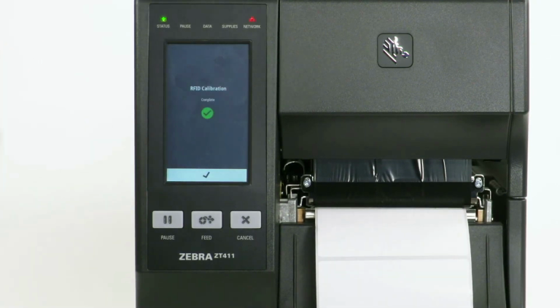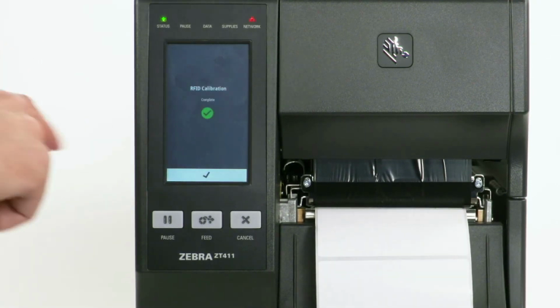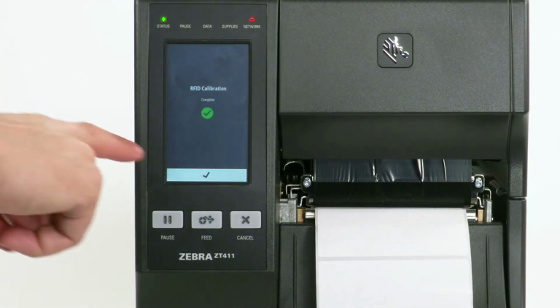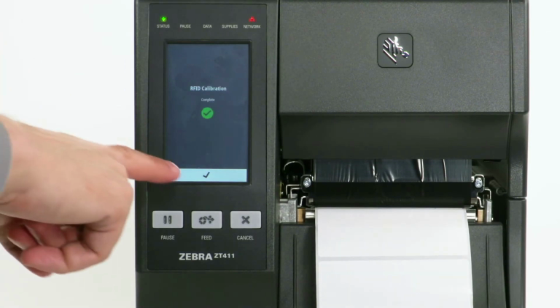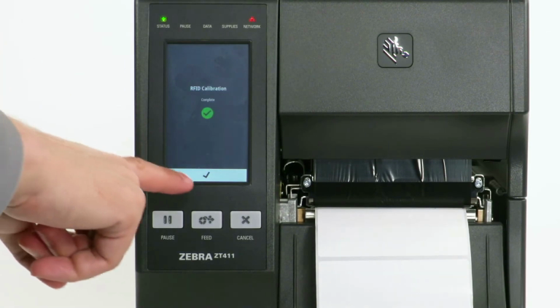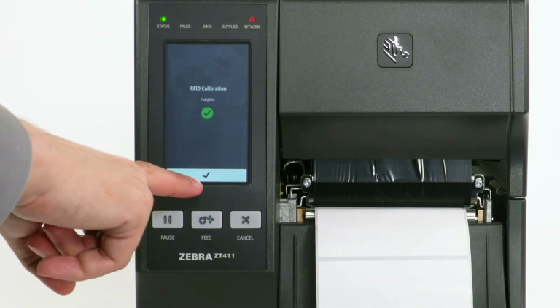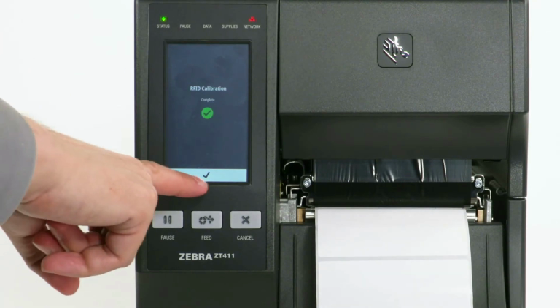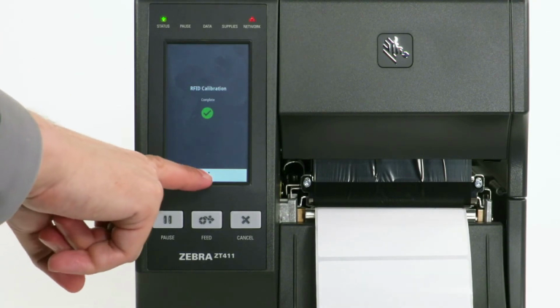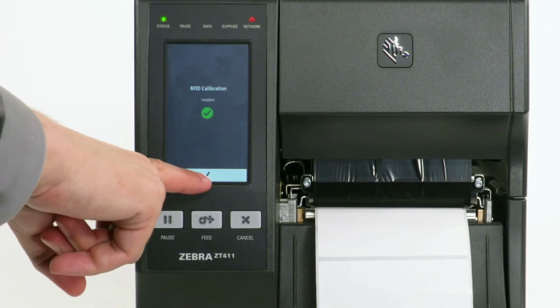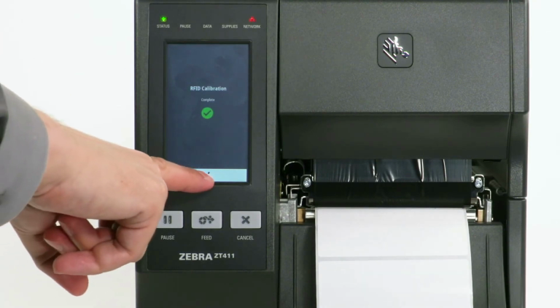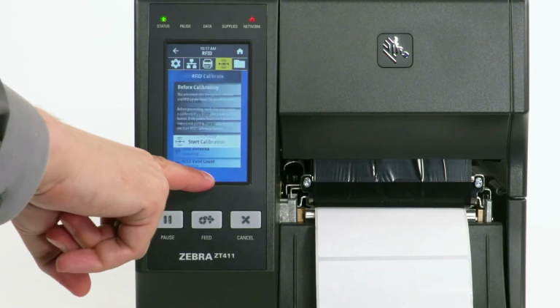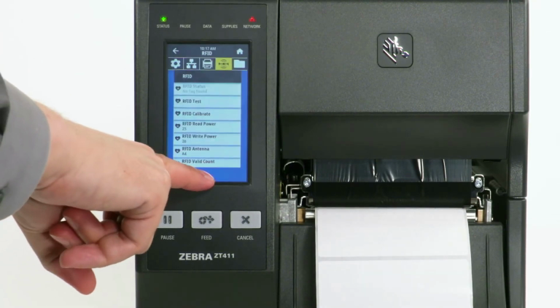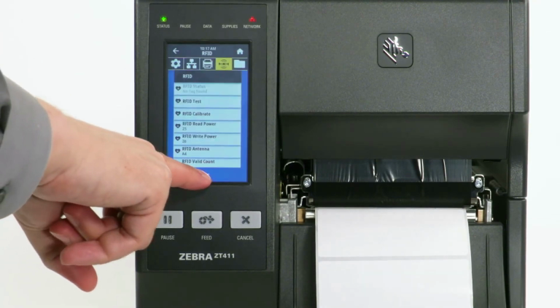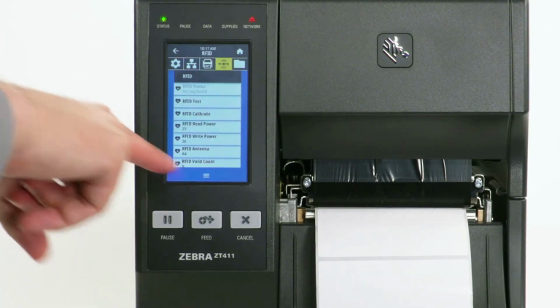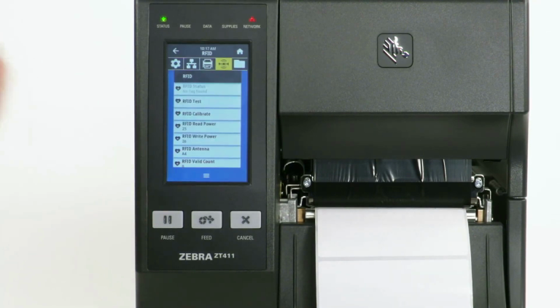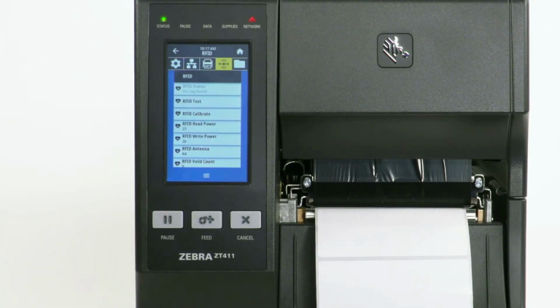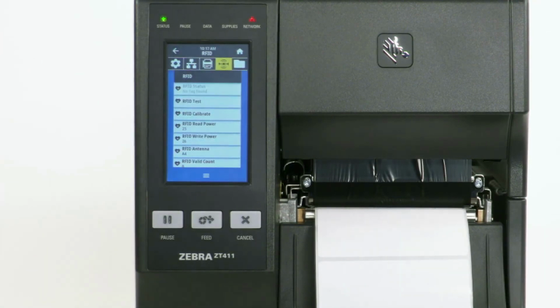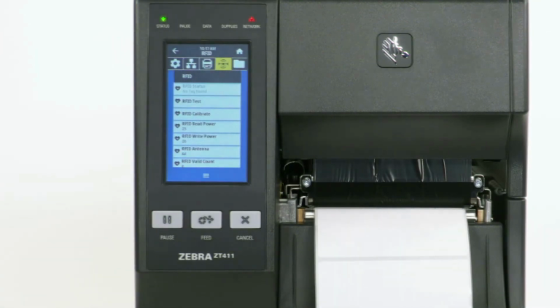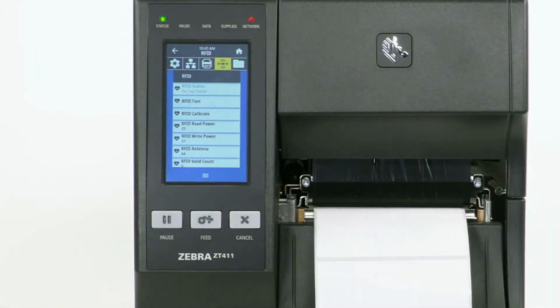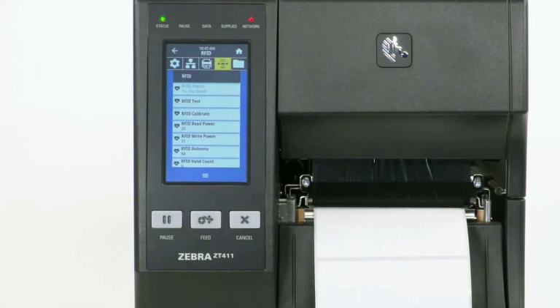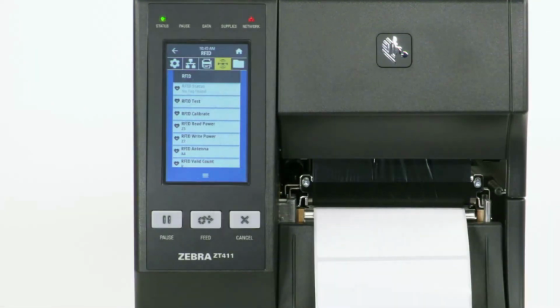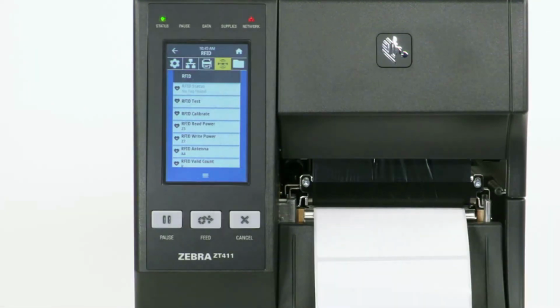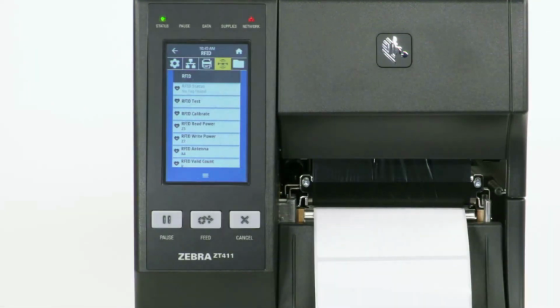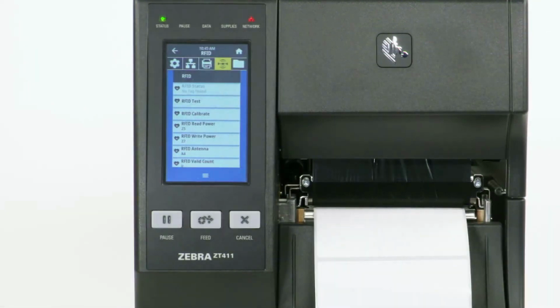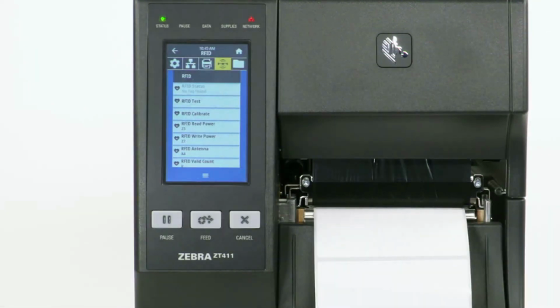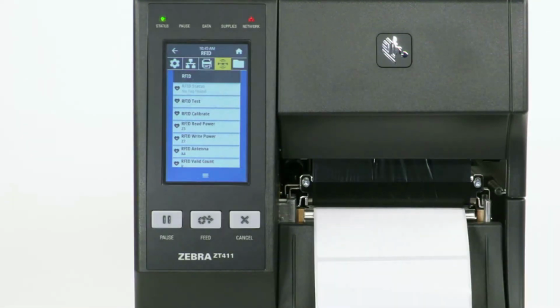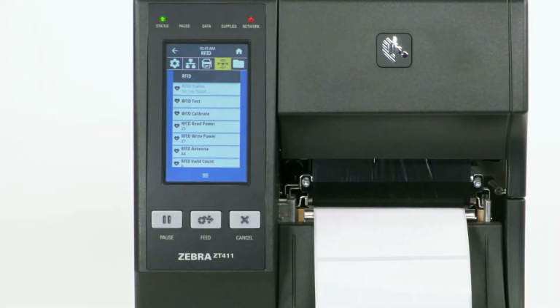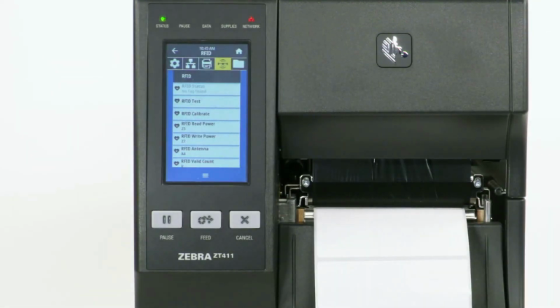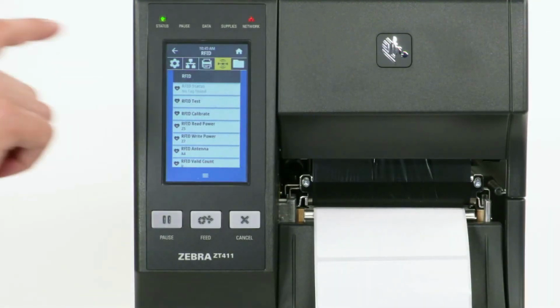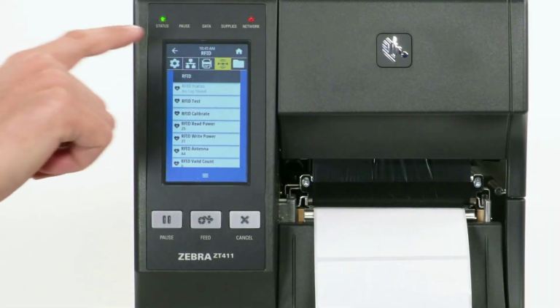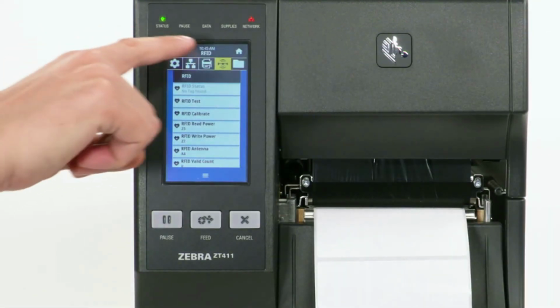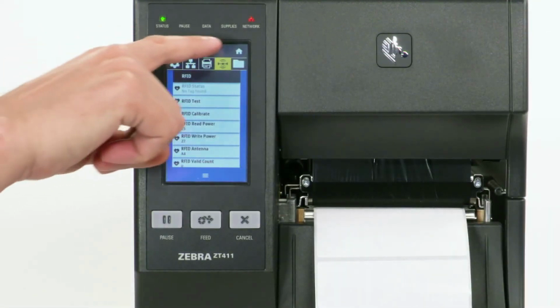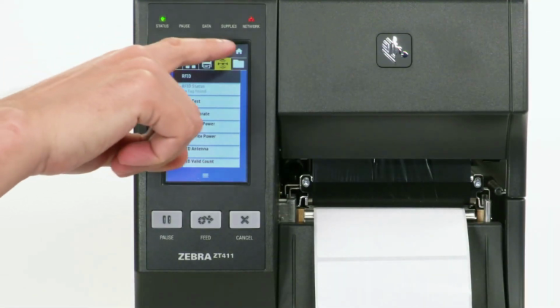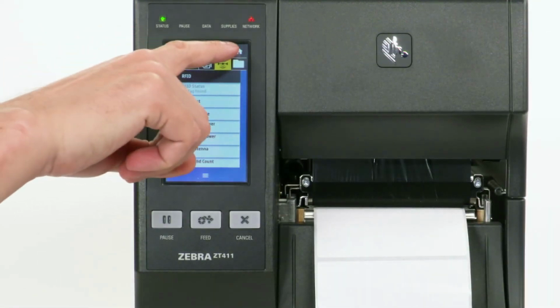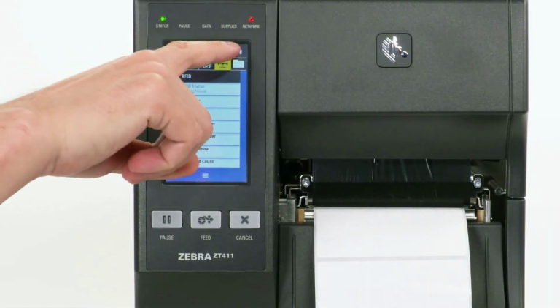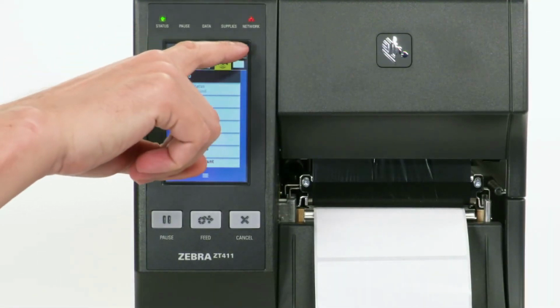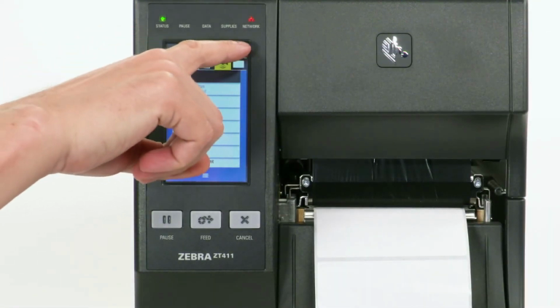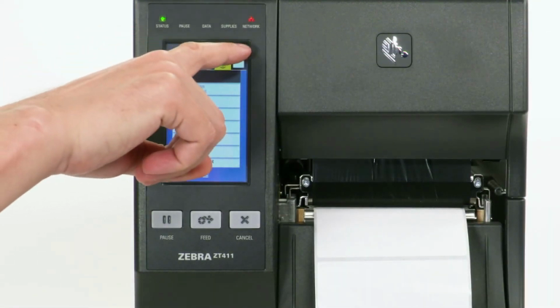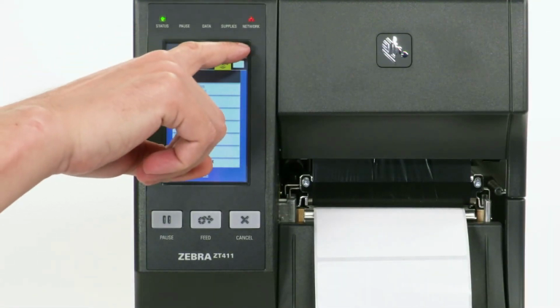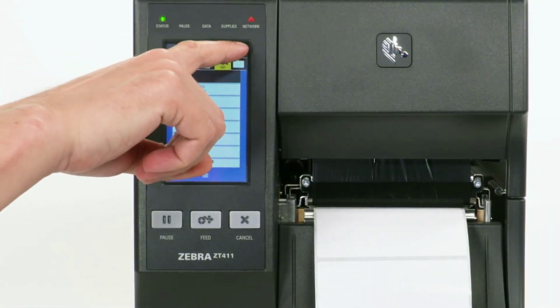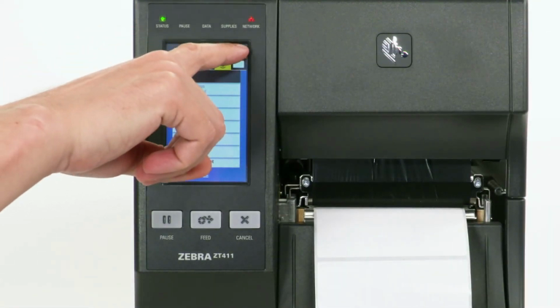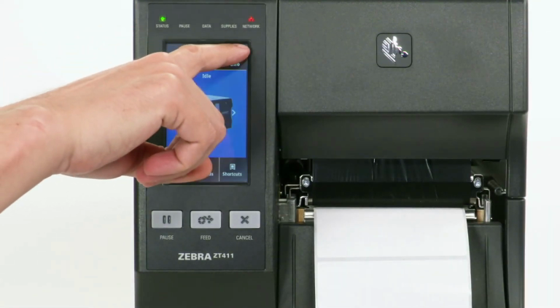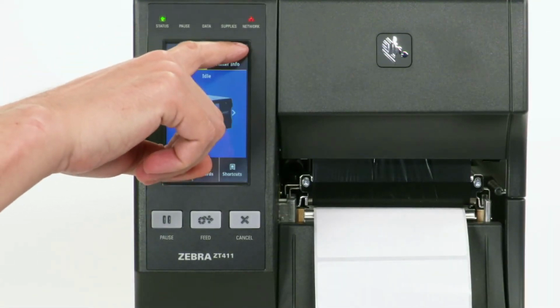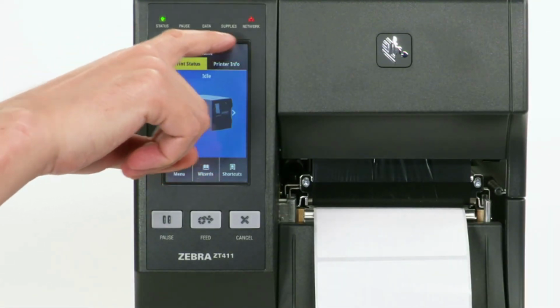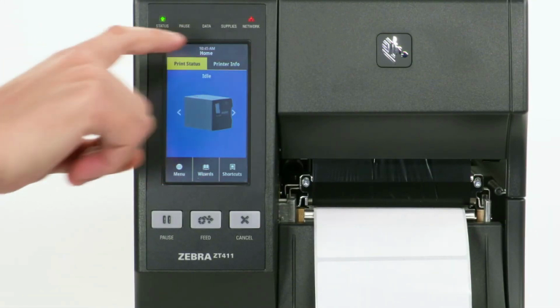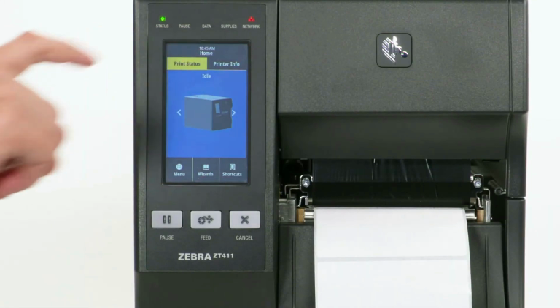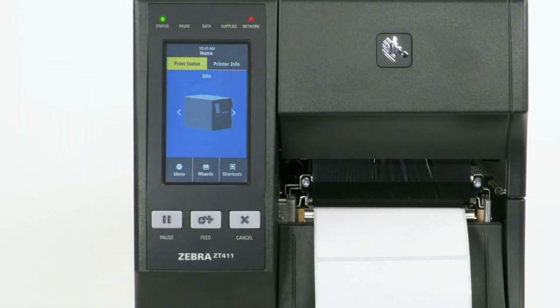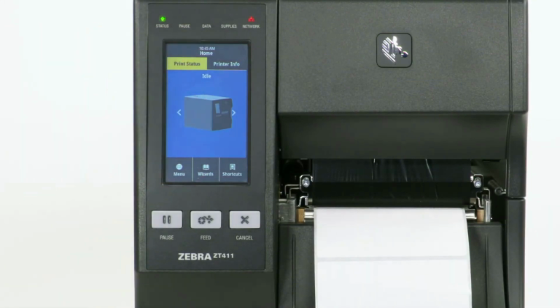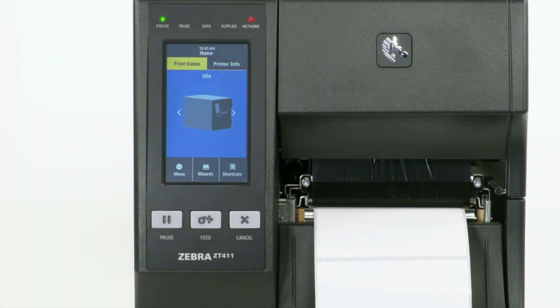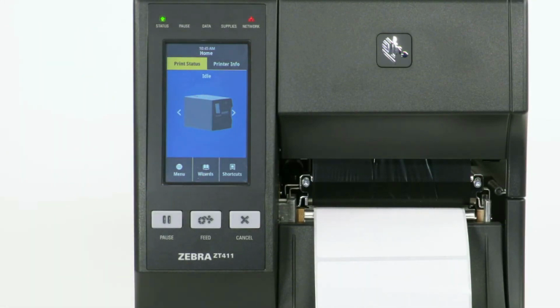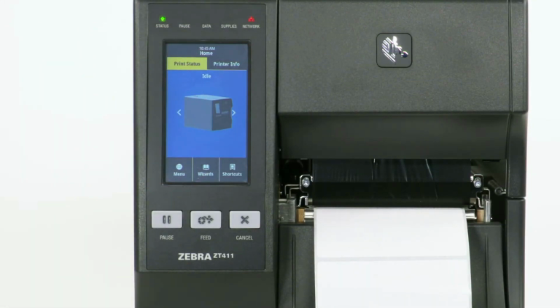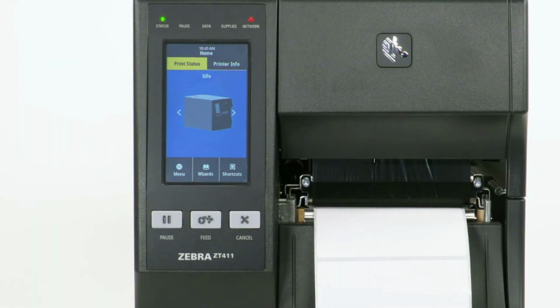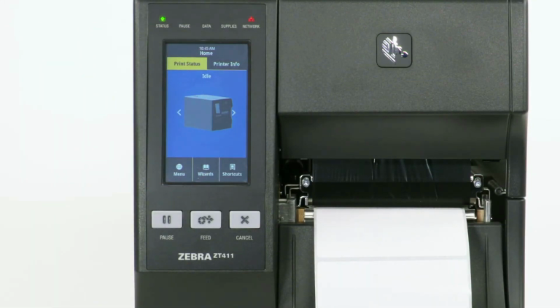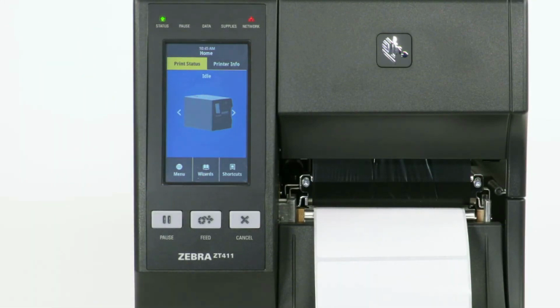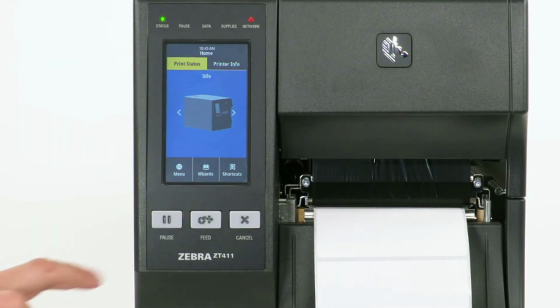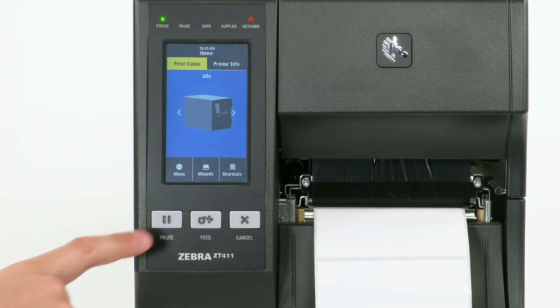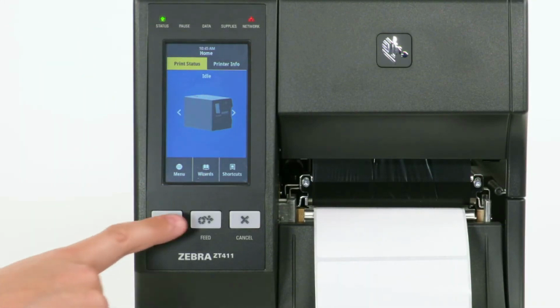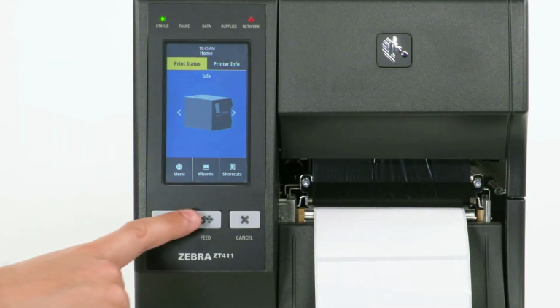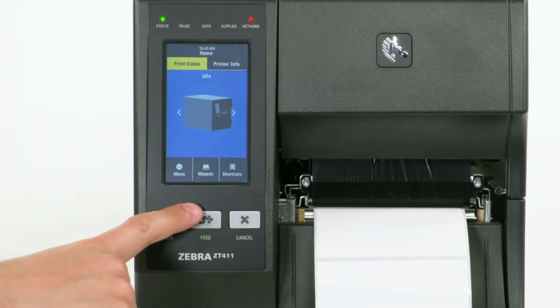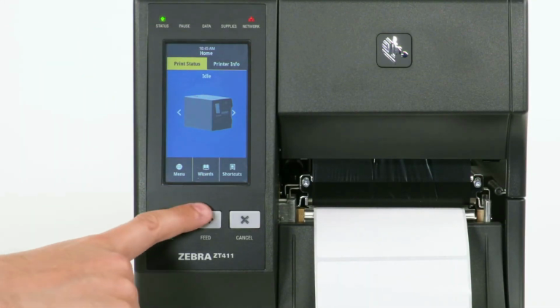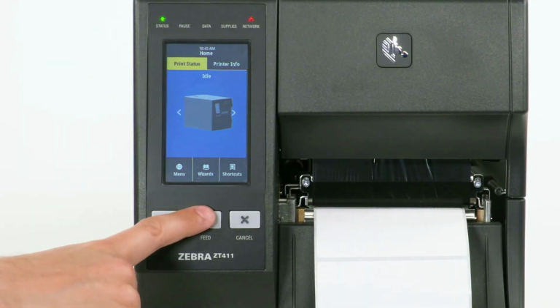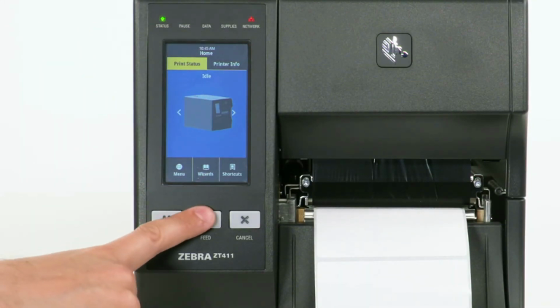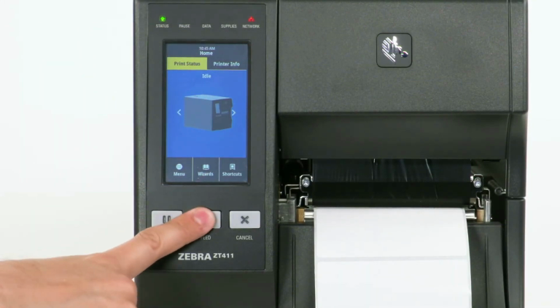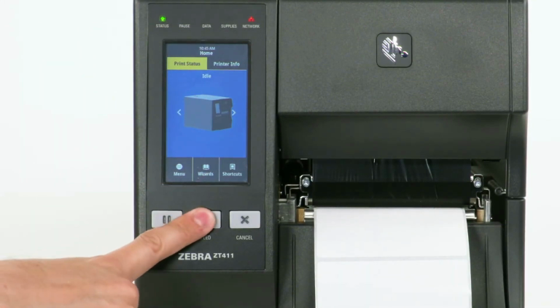Select the check mark, then select the Home icon. Press the Feed button to test.